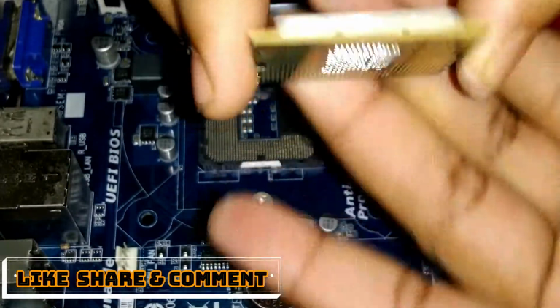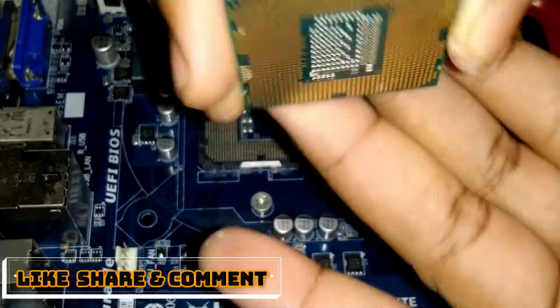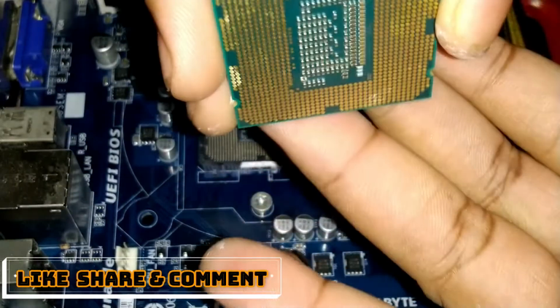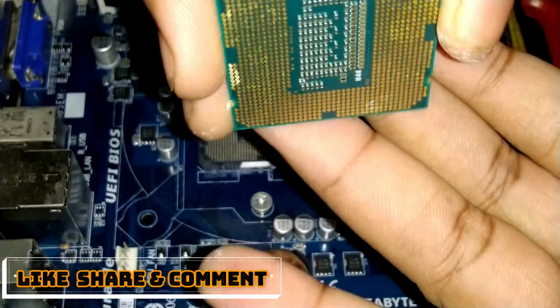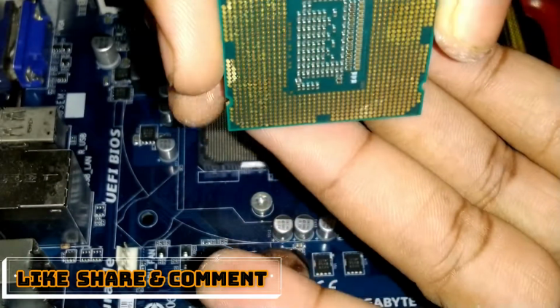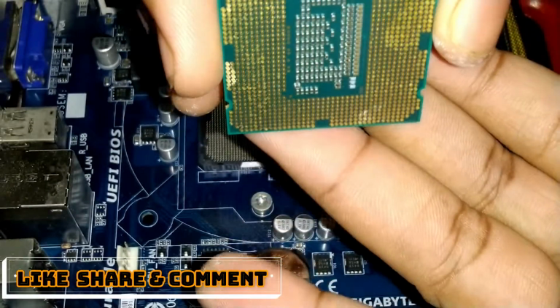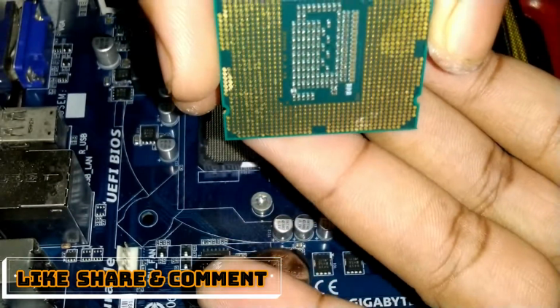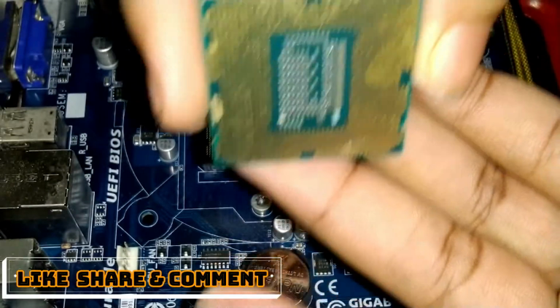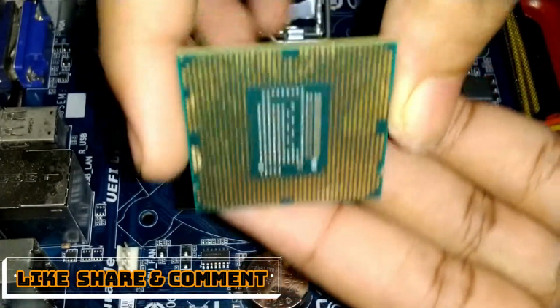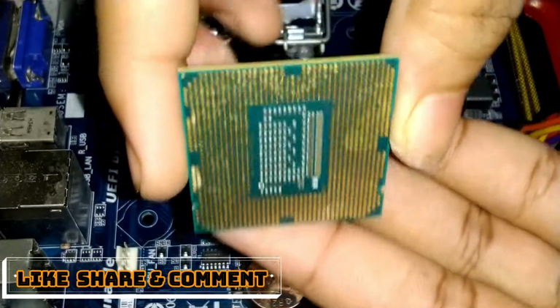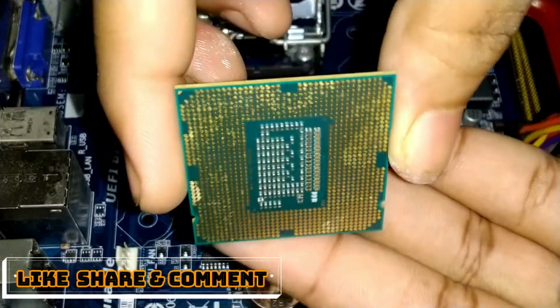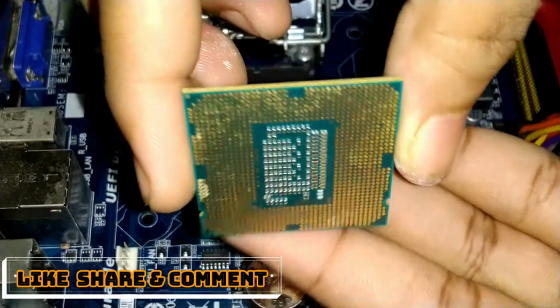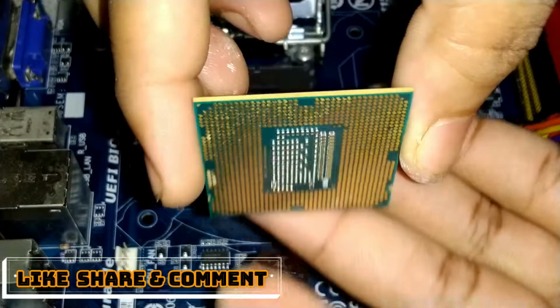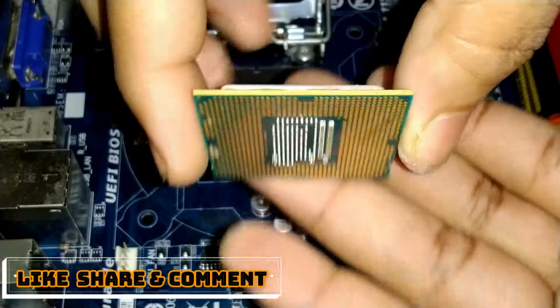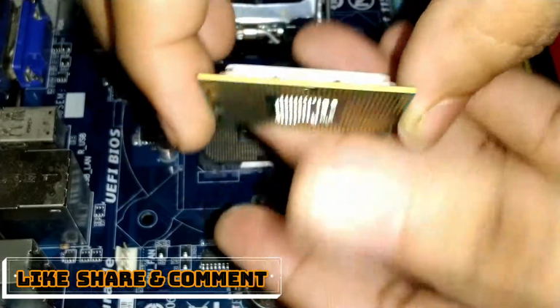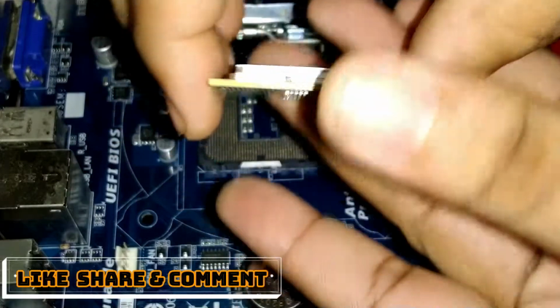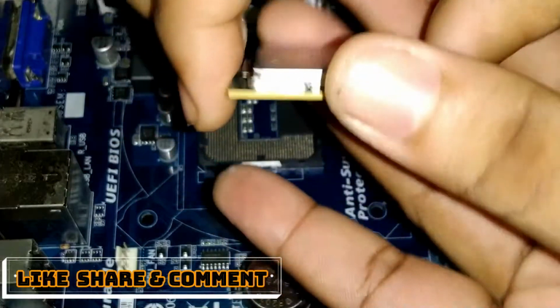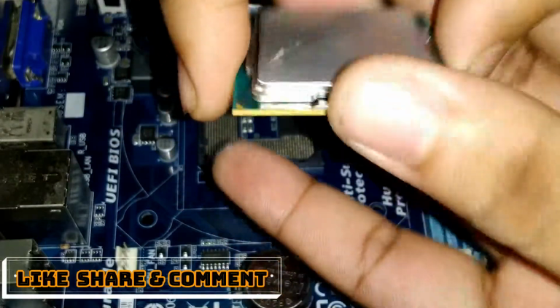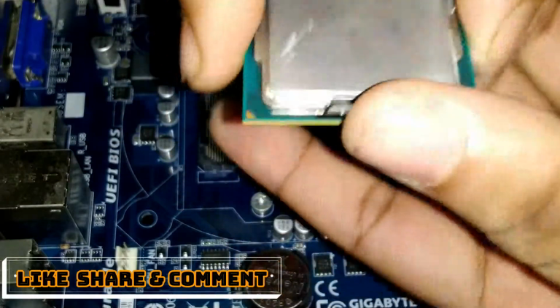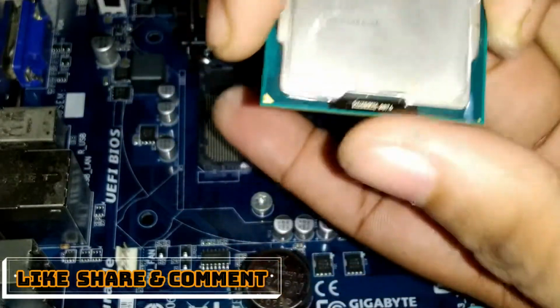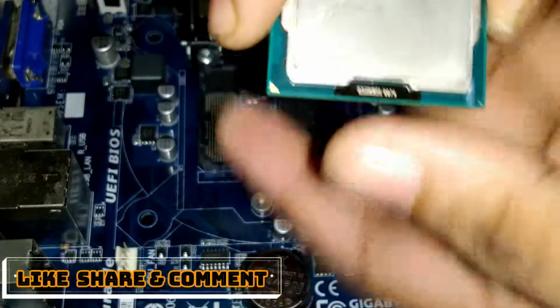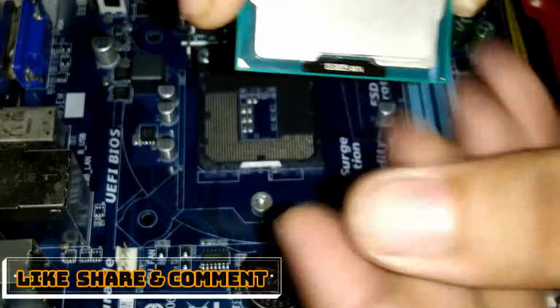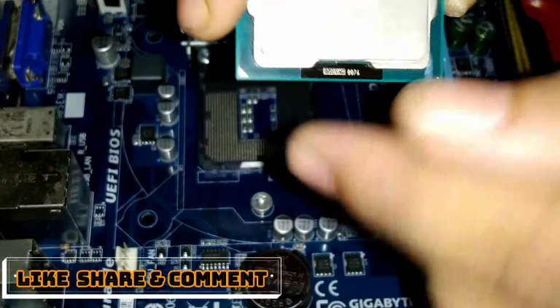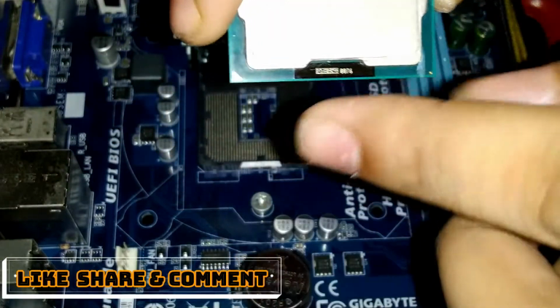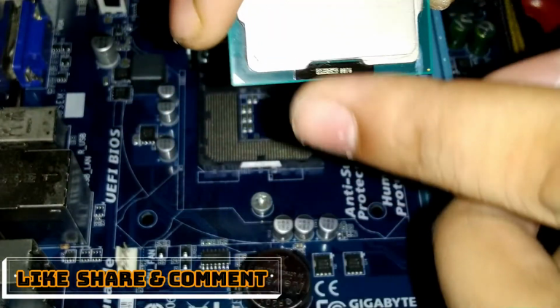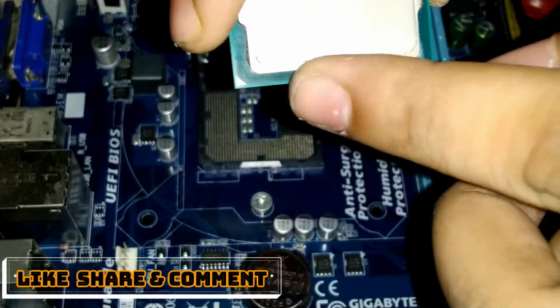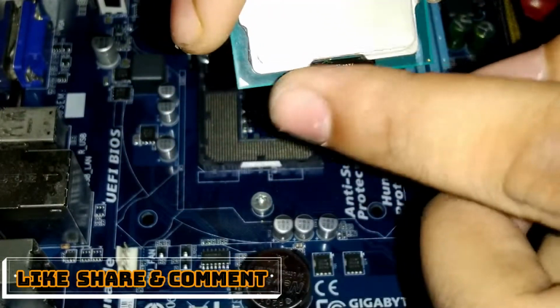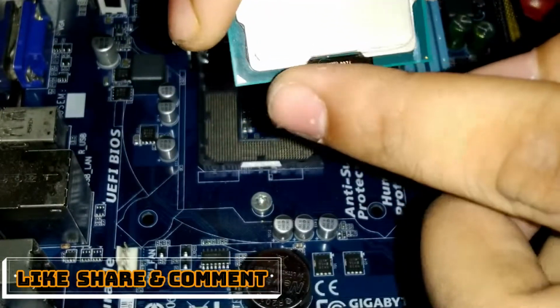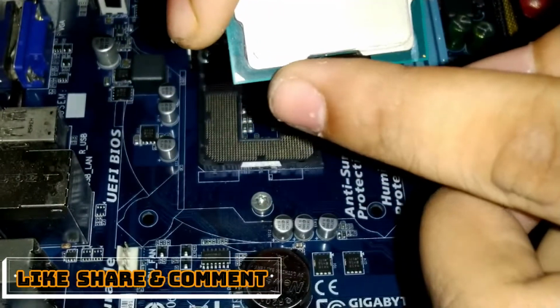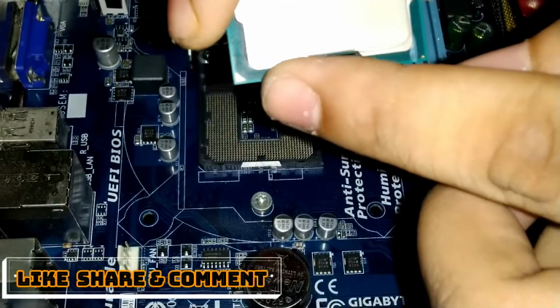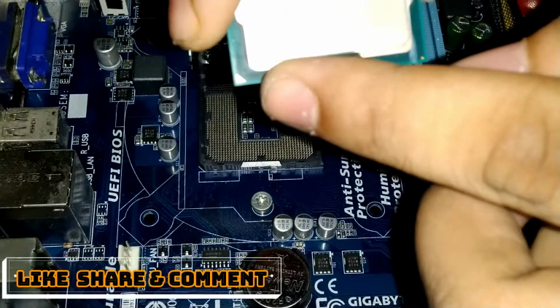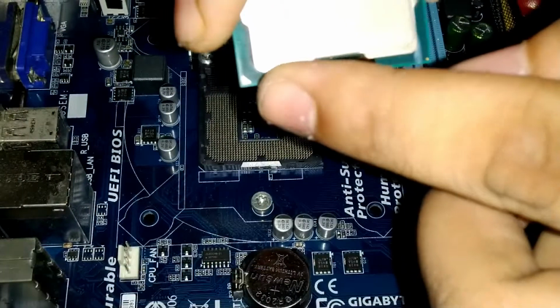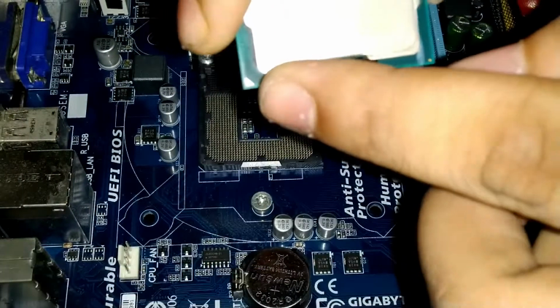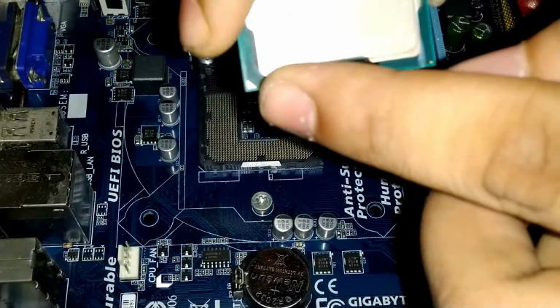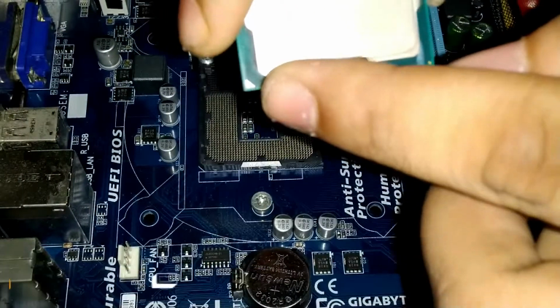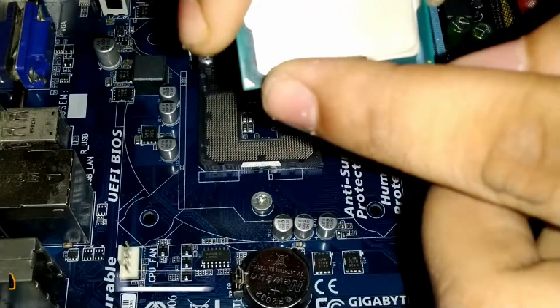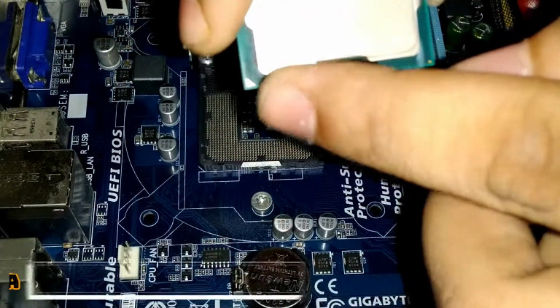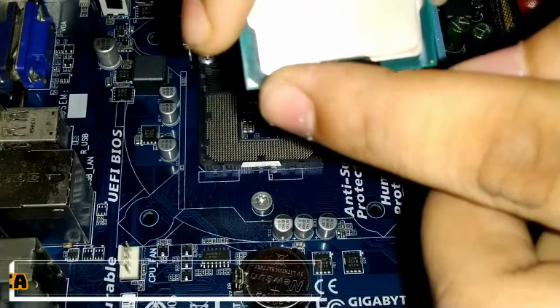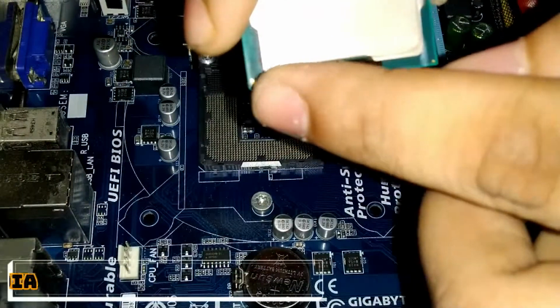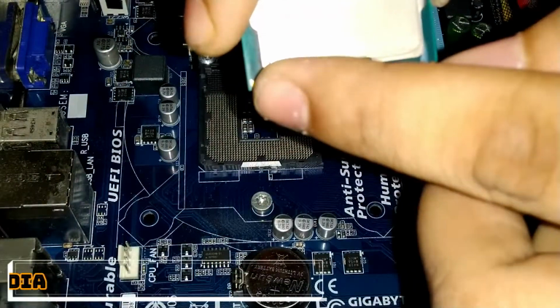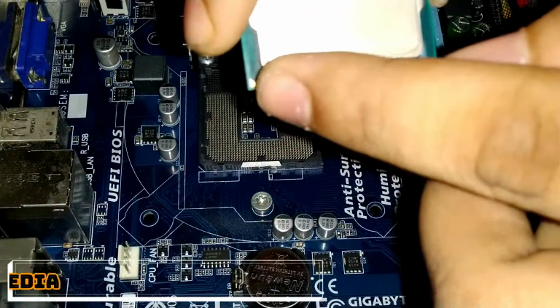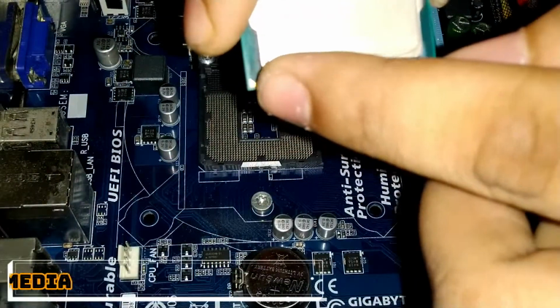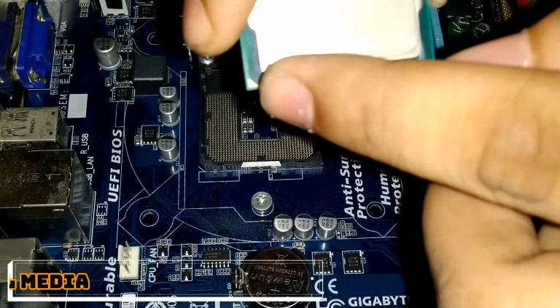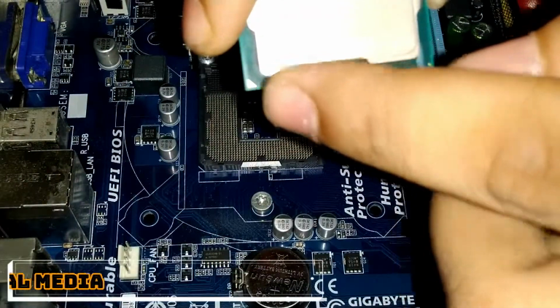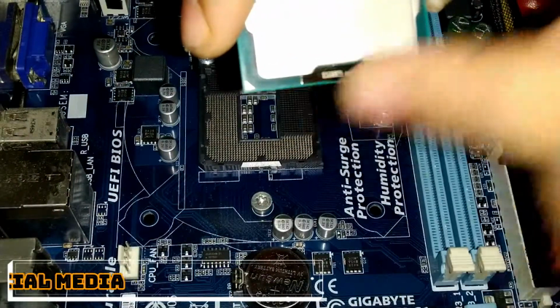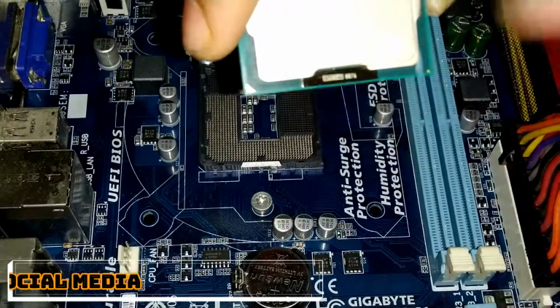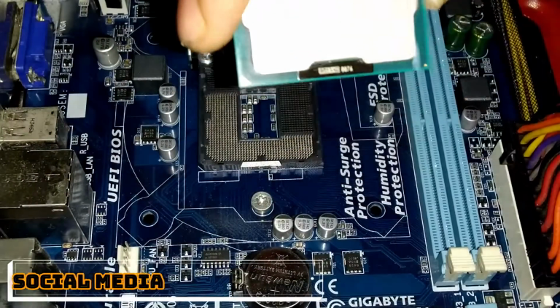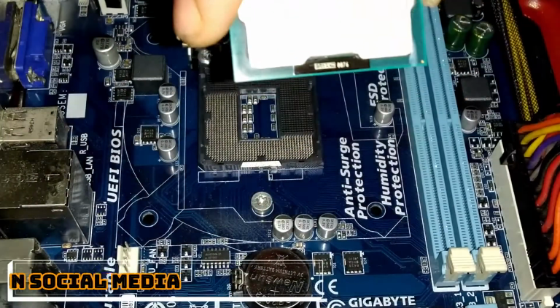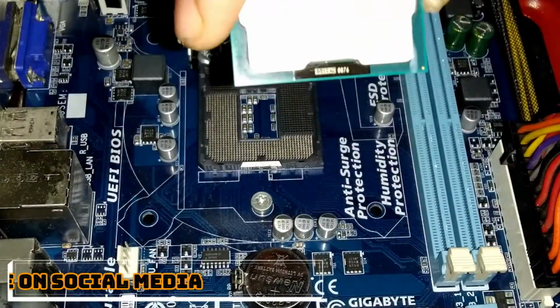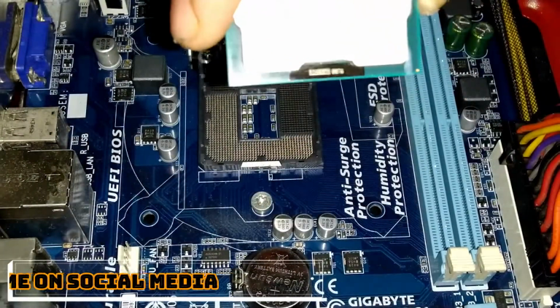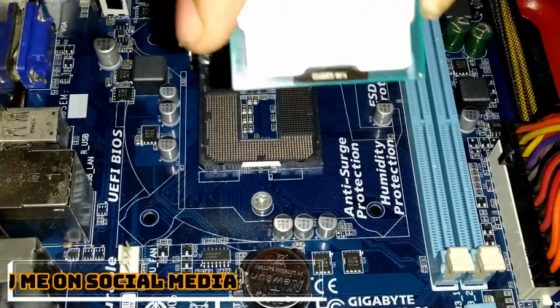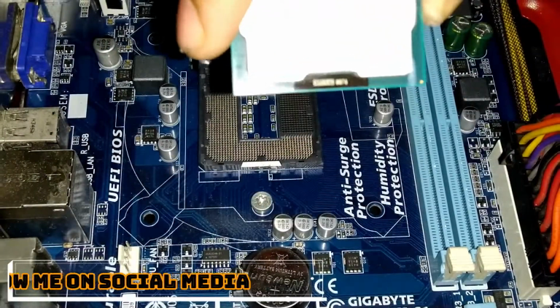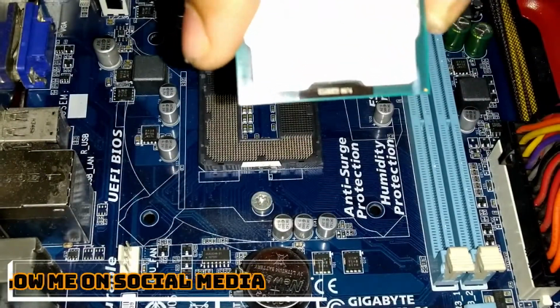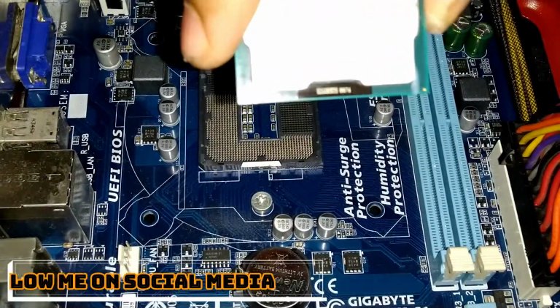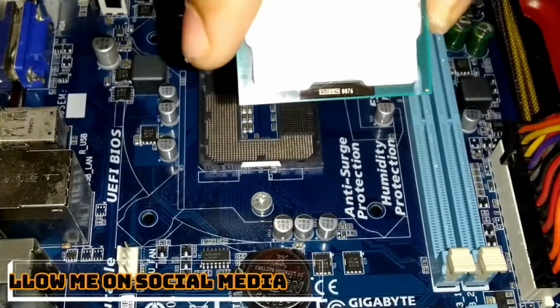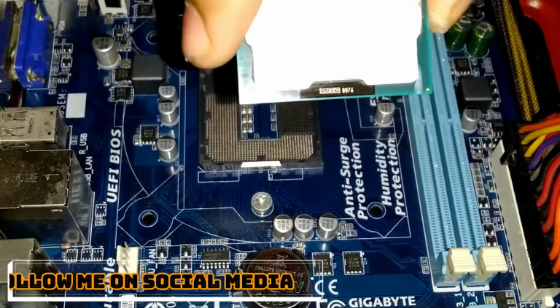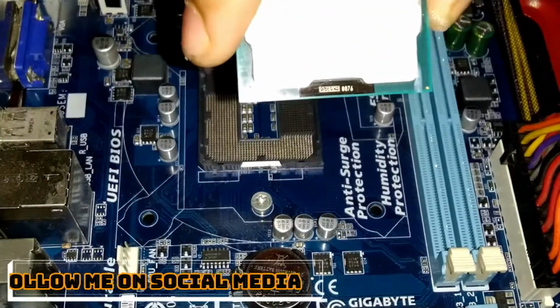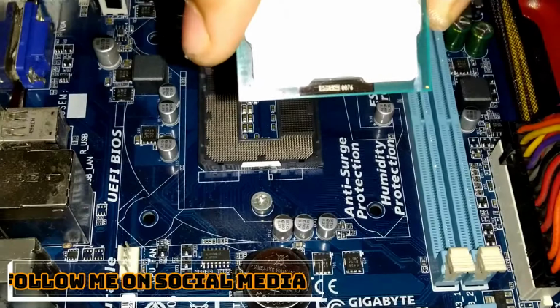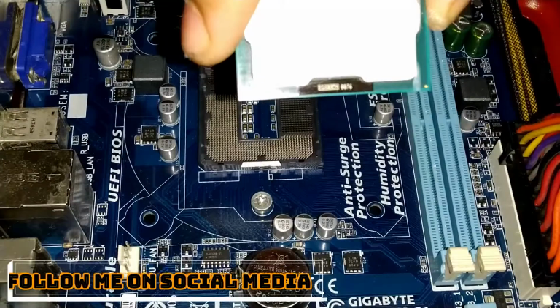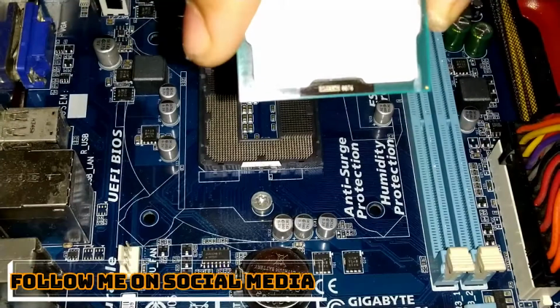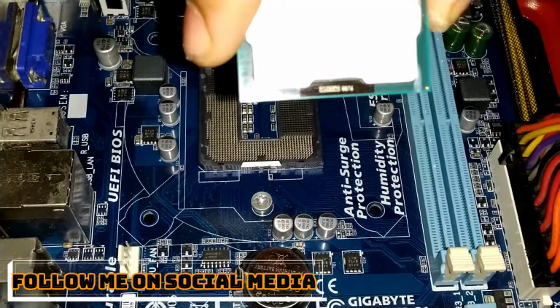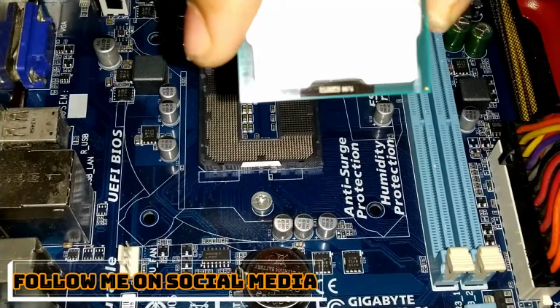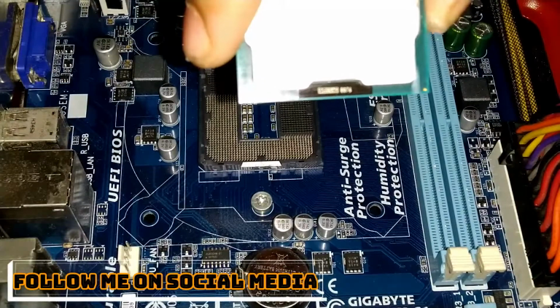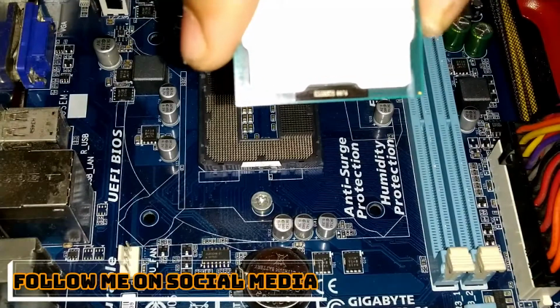Don't put excessive weight after installing the processor into the motherboard, because it will break the pins inside of the motherboard.